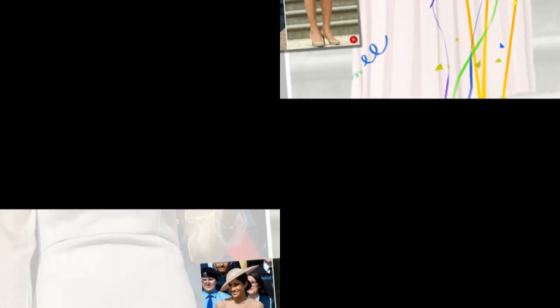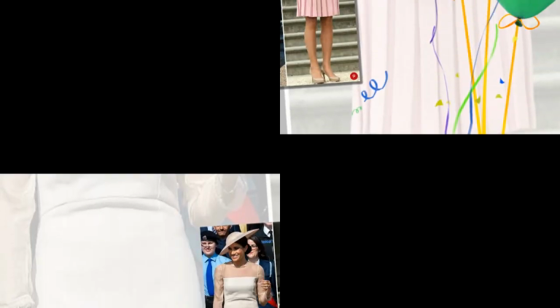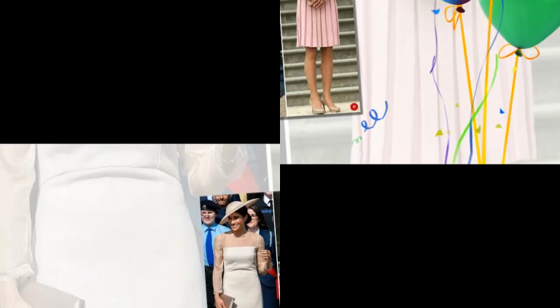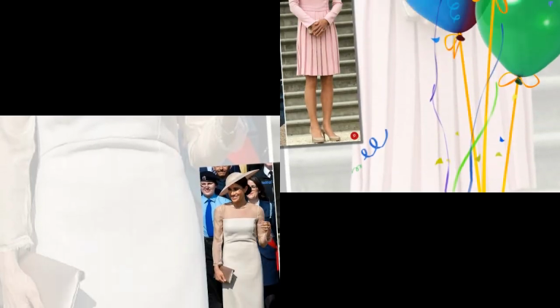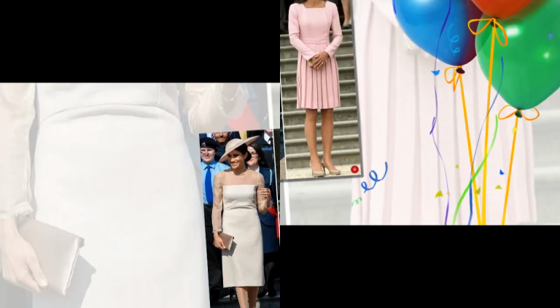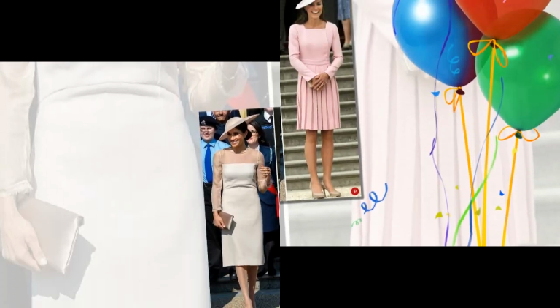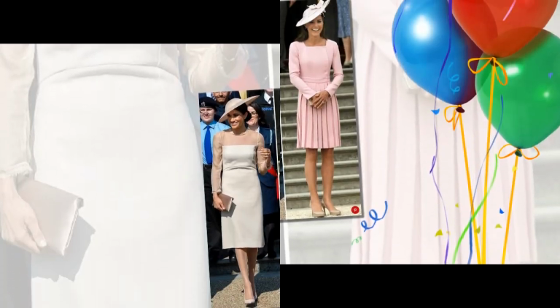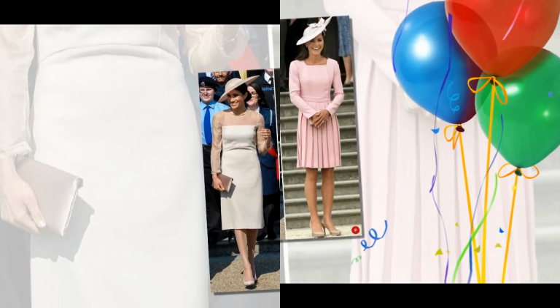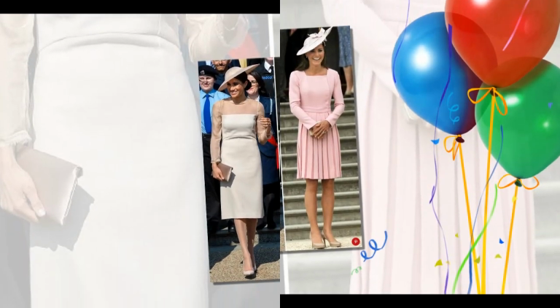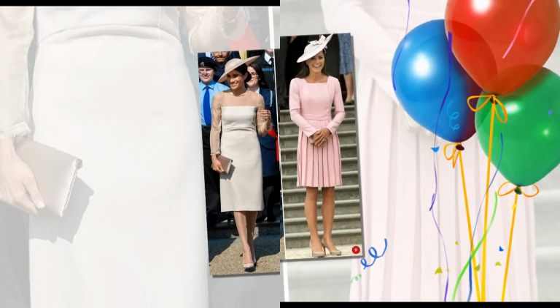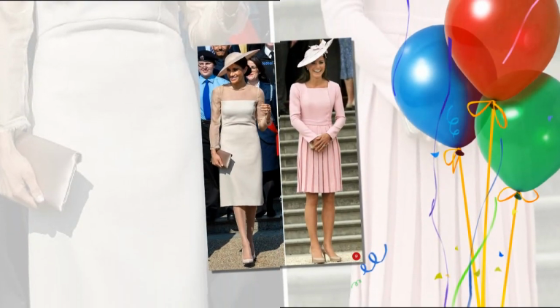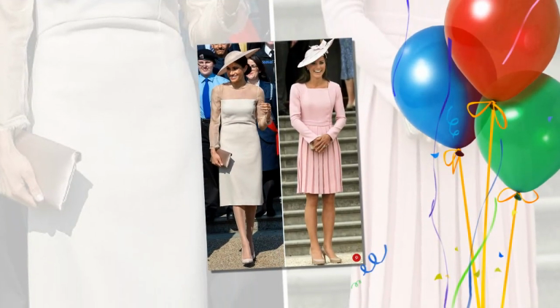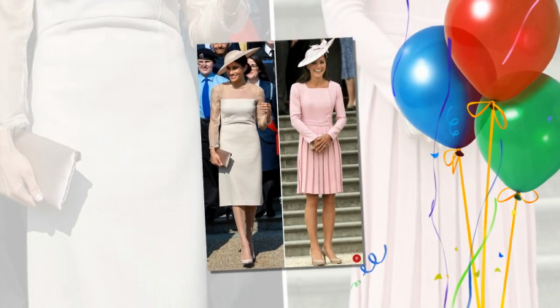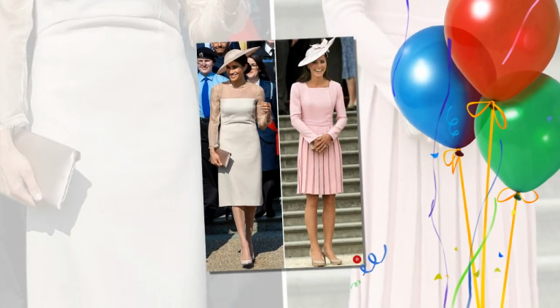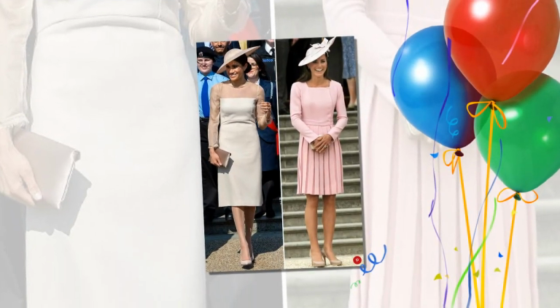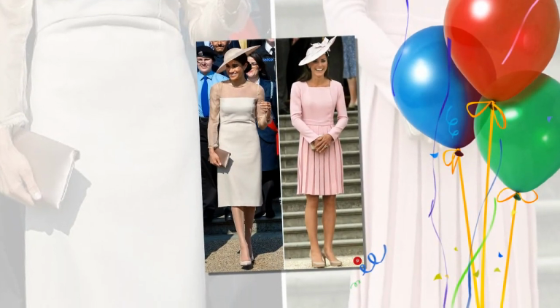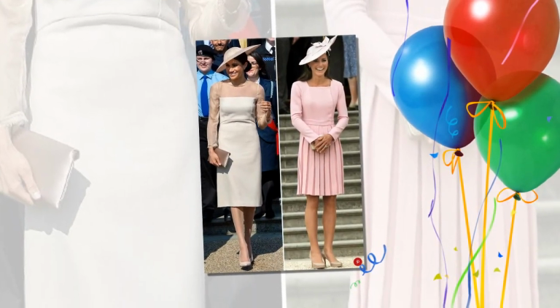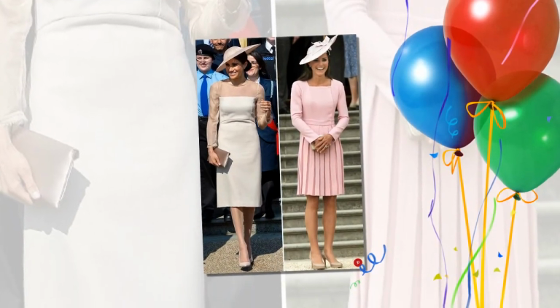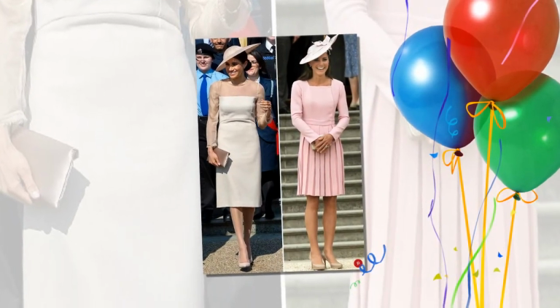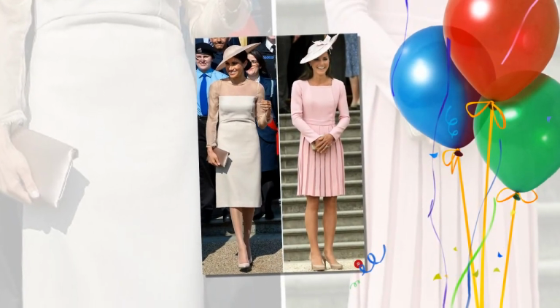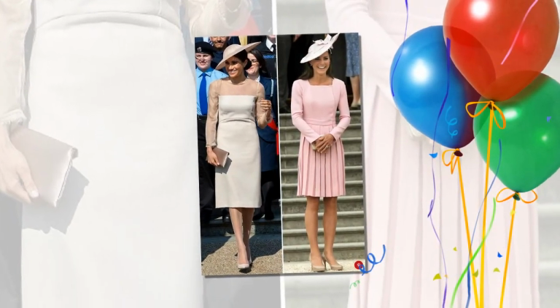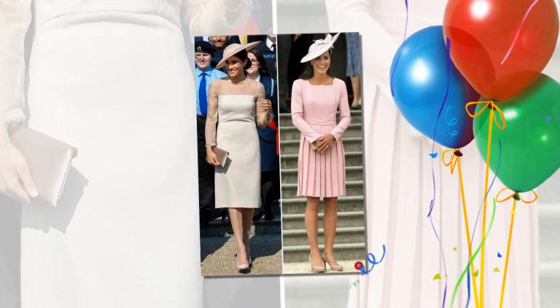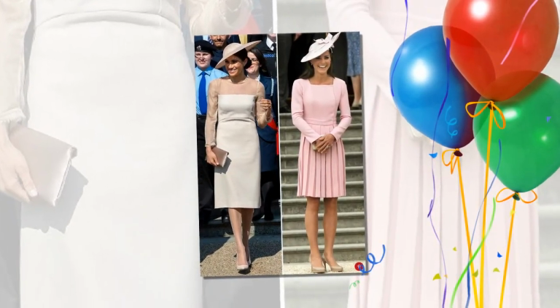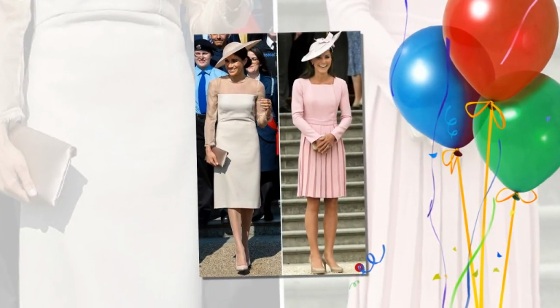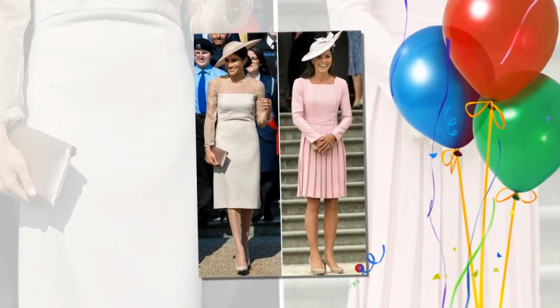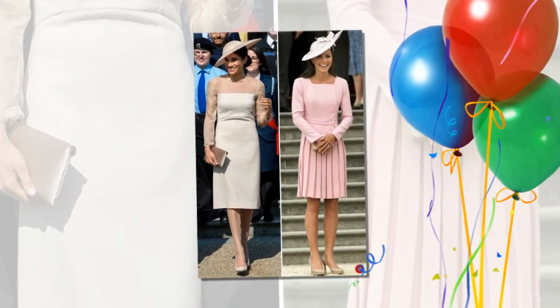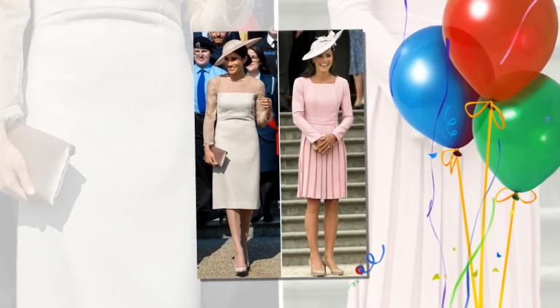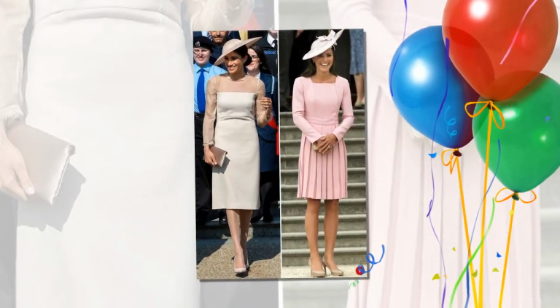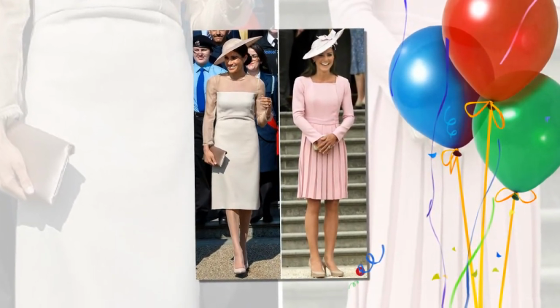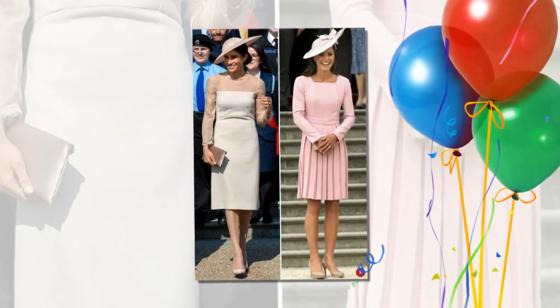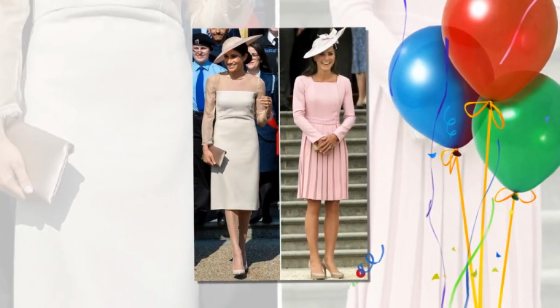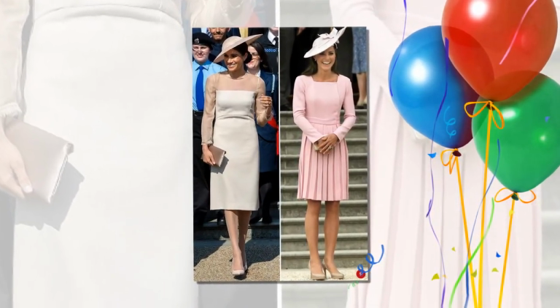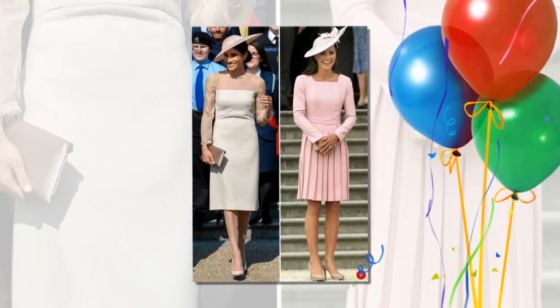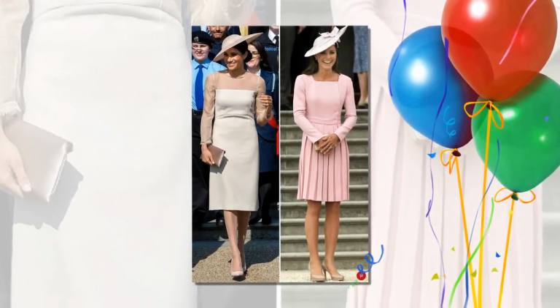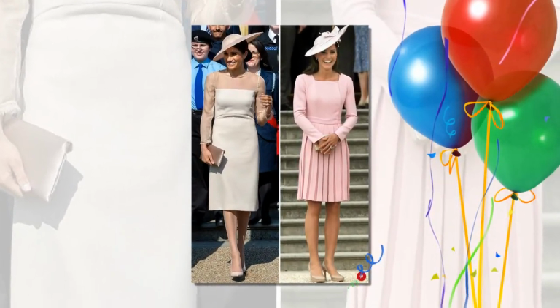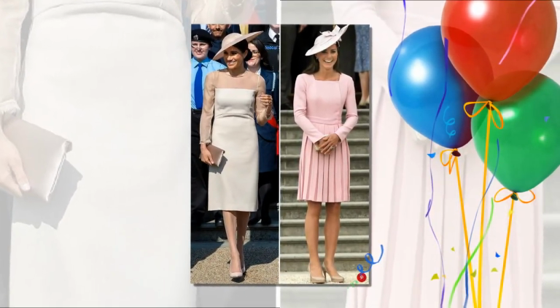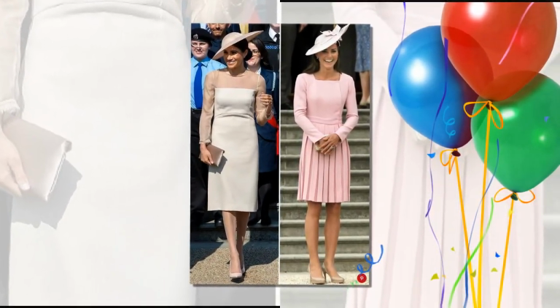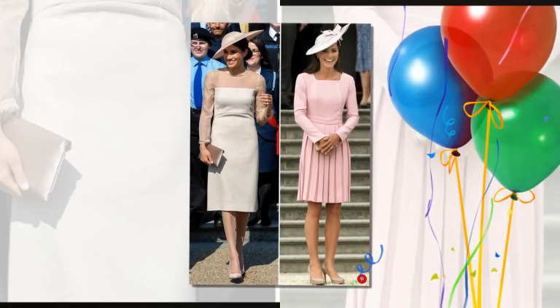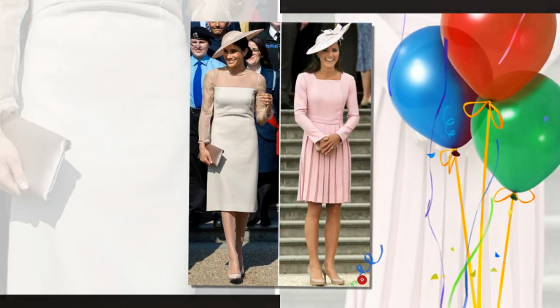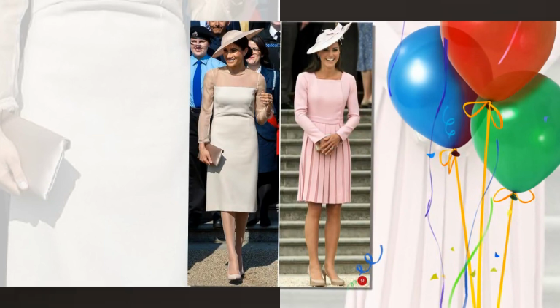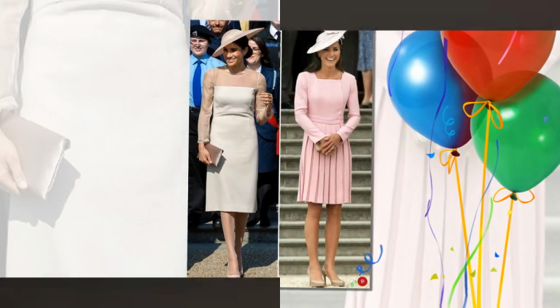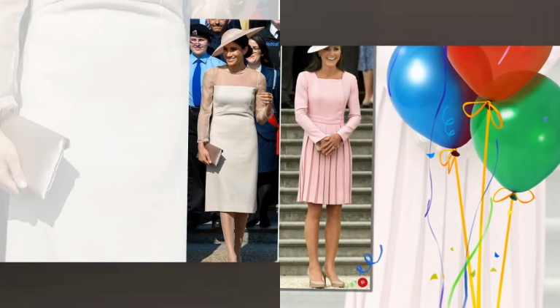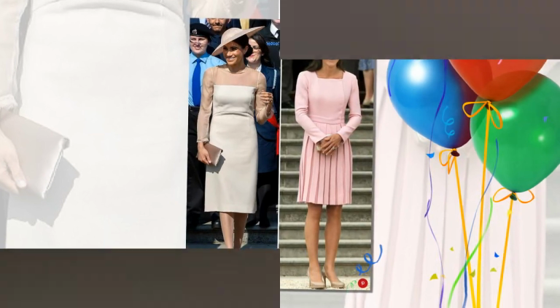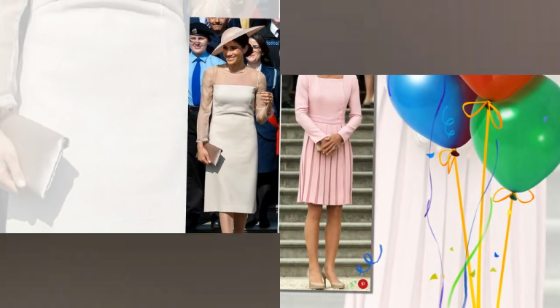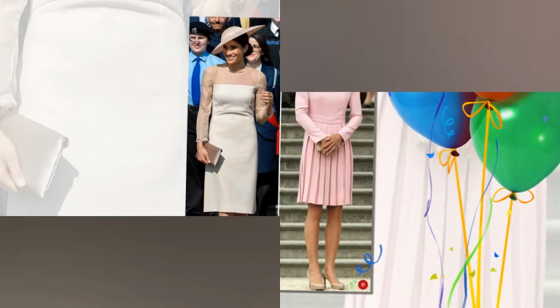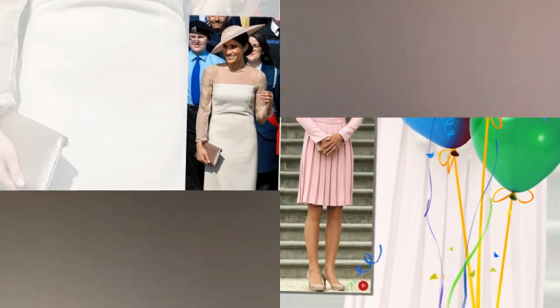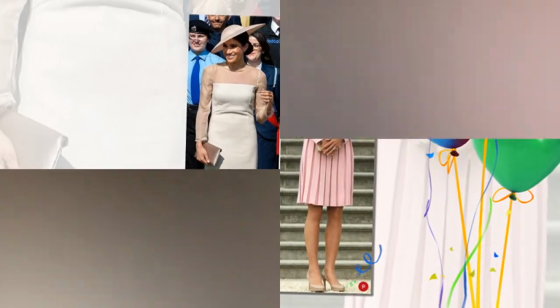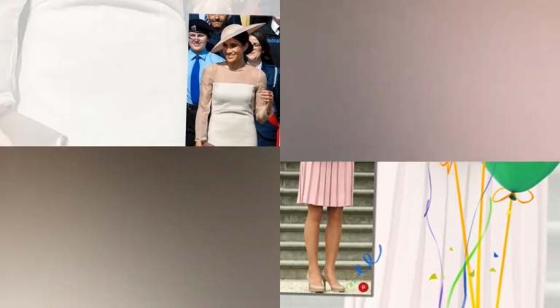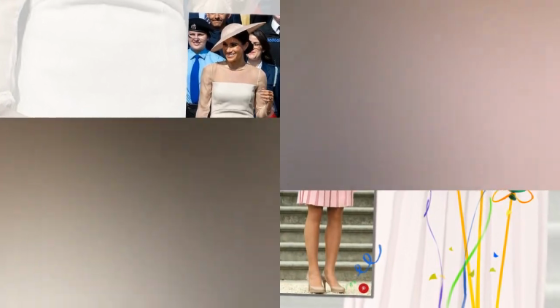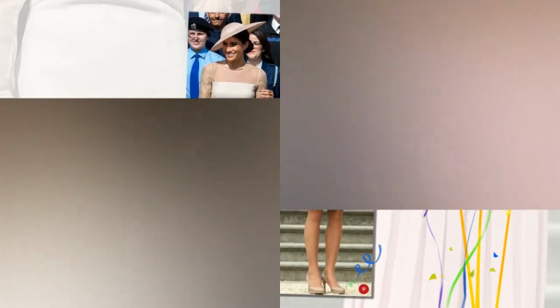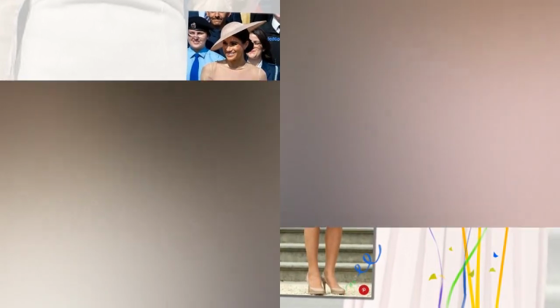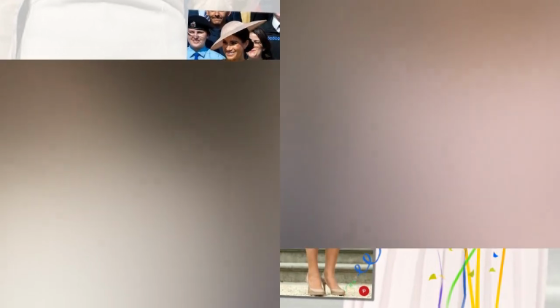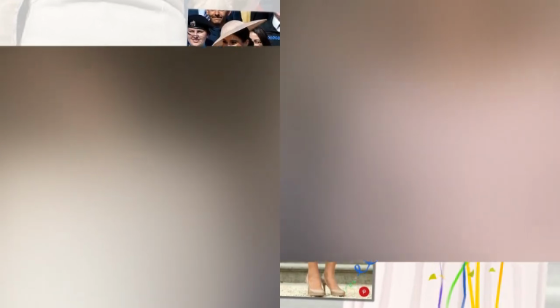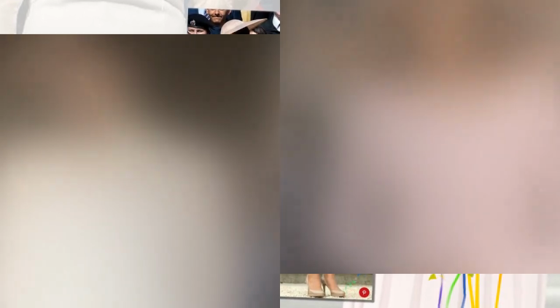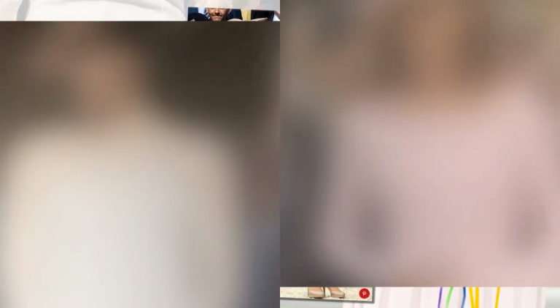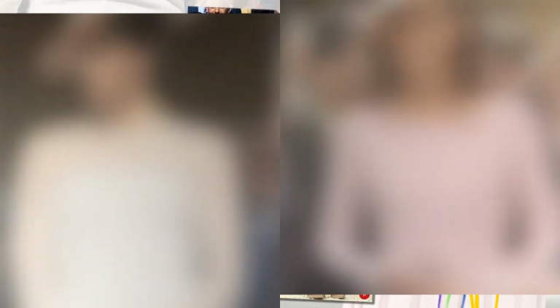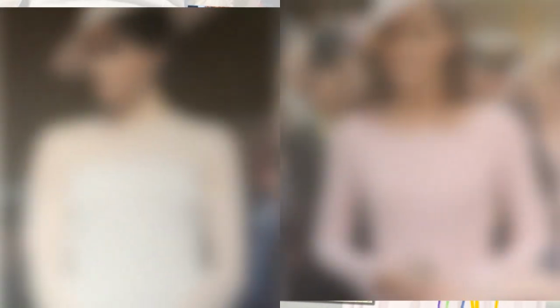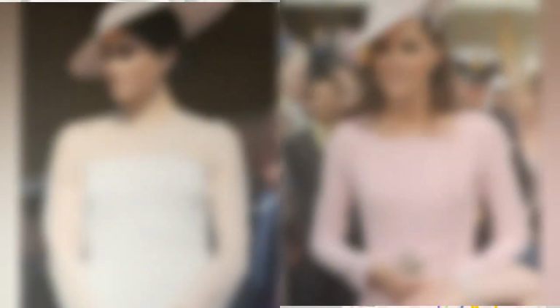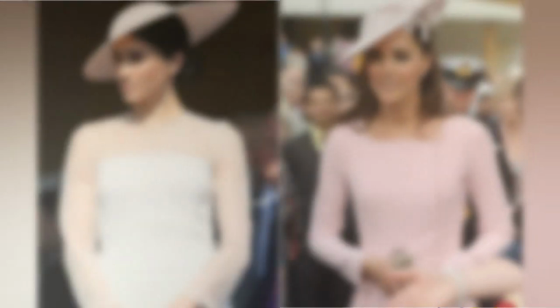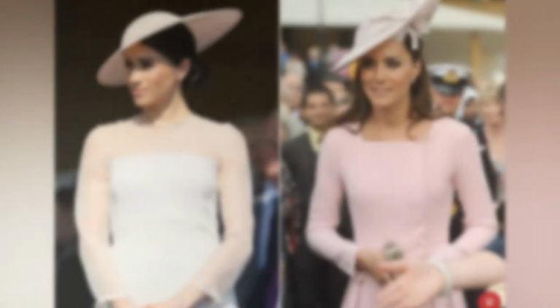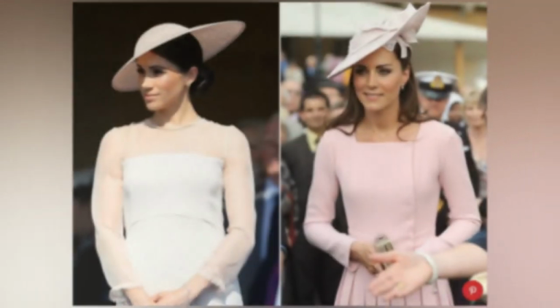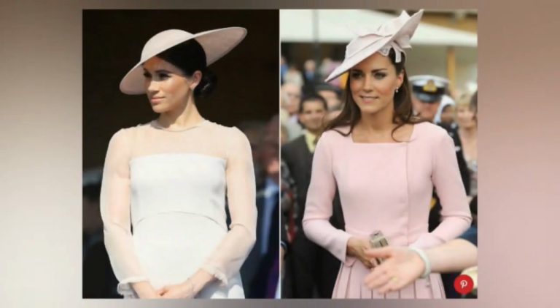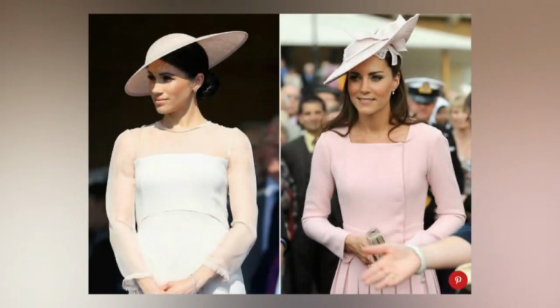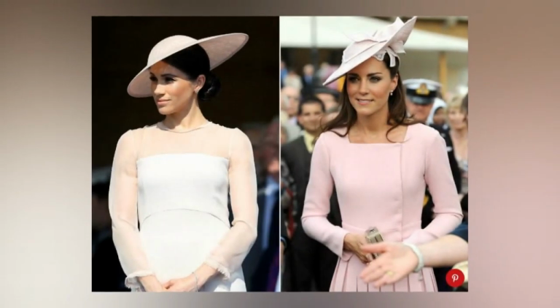Did Meghan Markle model her garden party look after Kate Middleton? See their outfits side by side. Royal fashion protocol, perhaps.